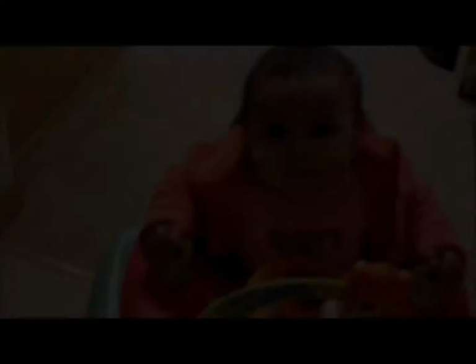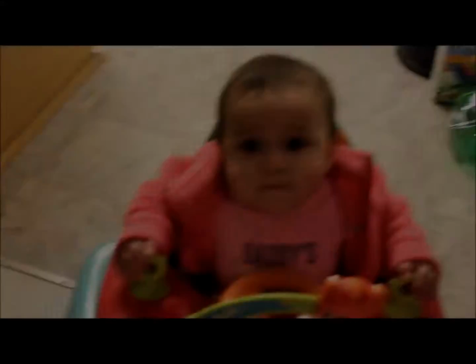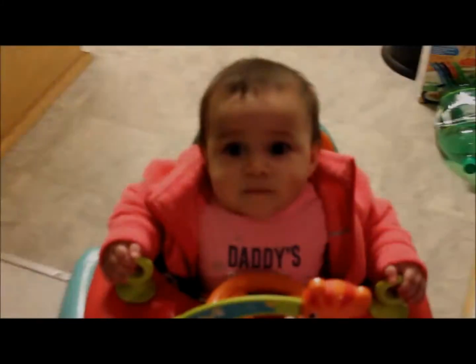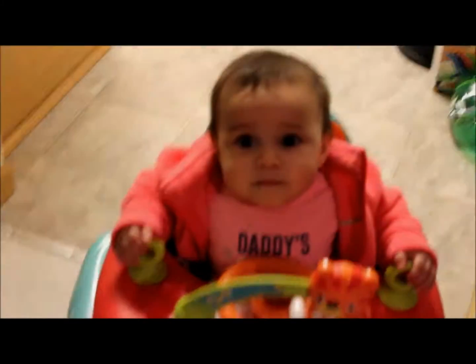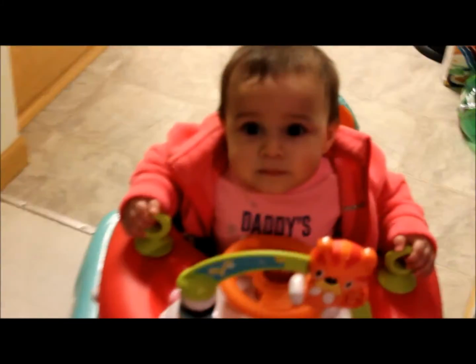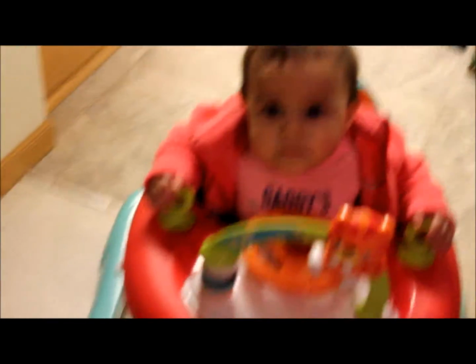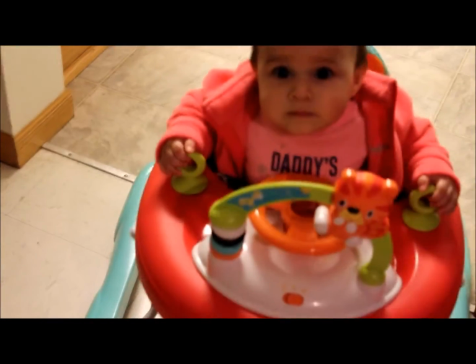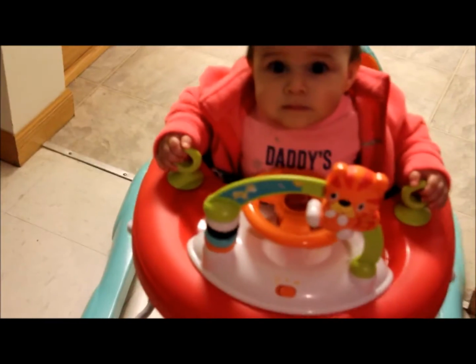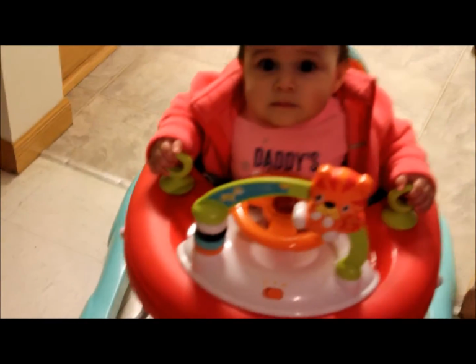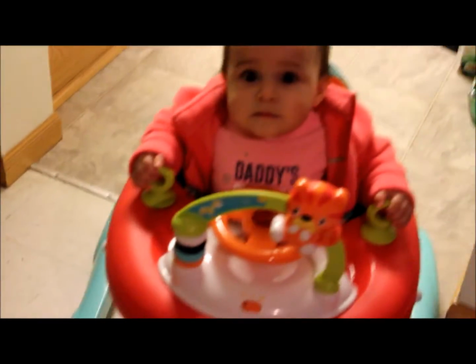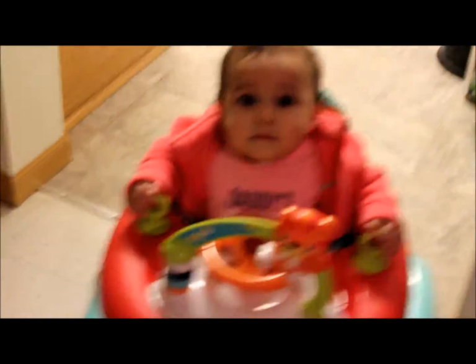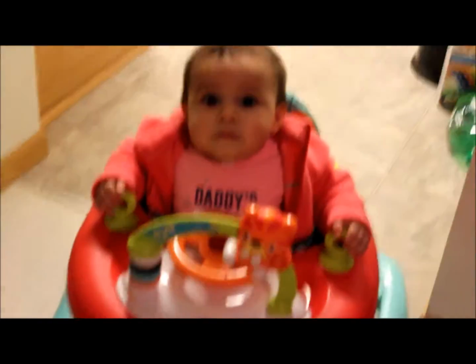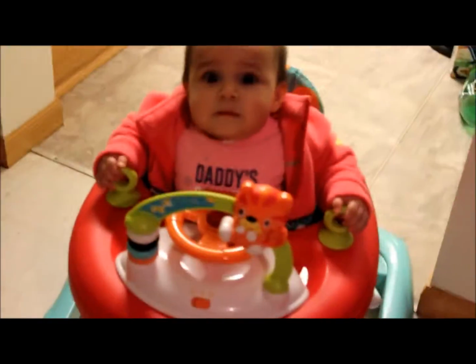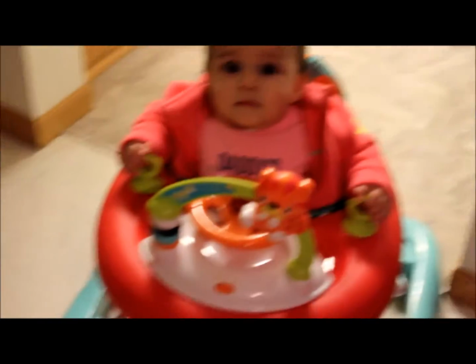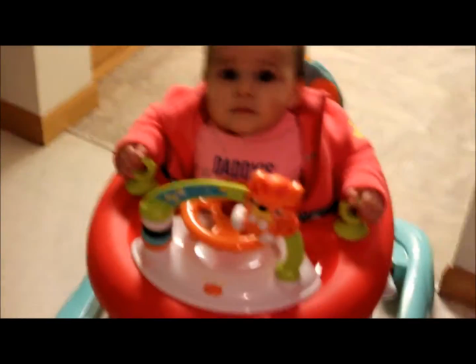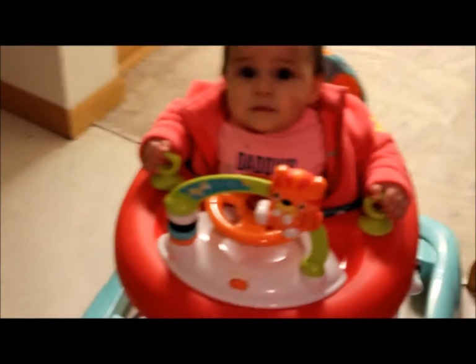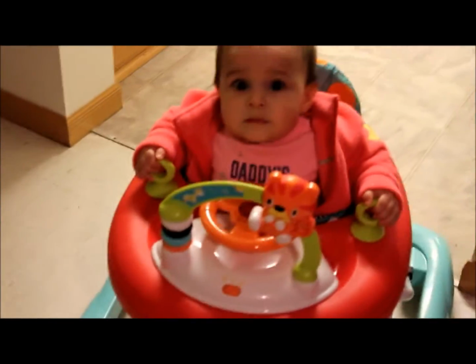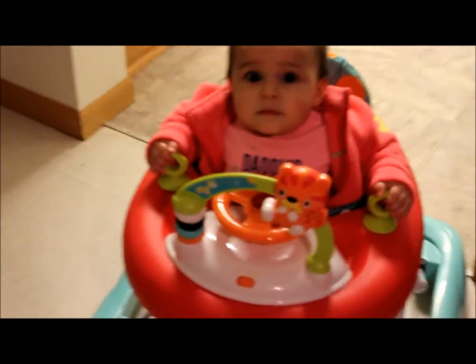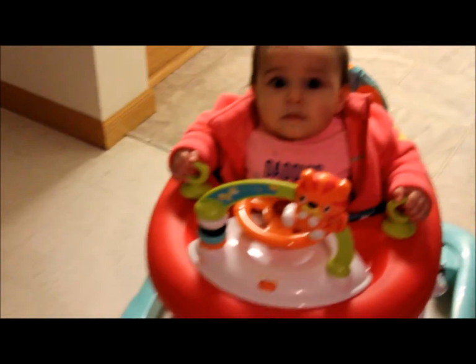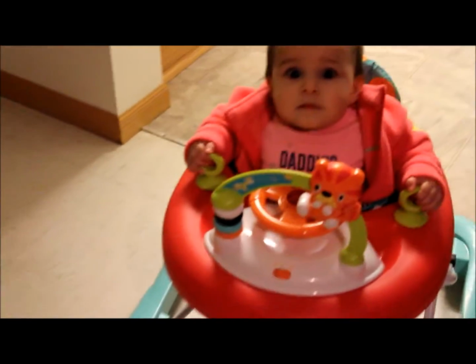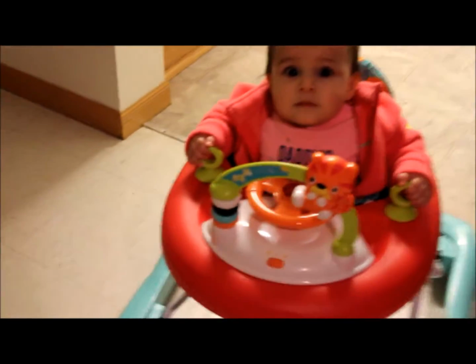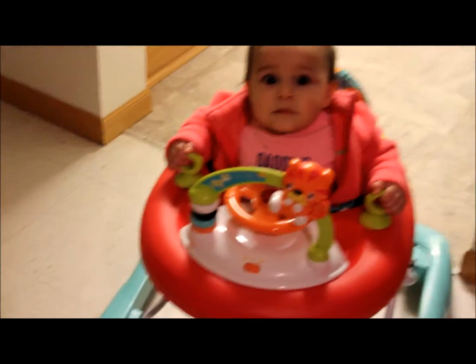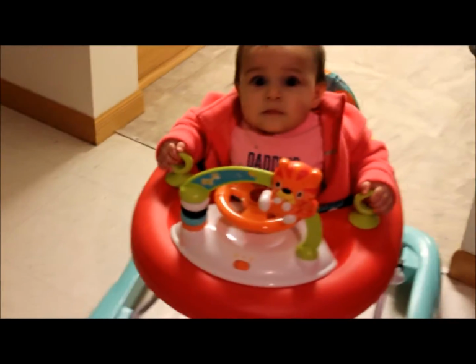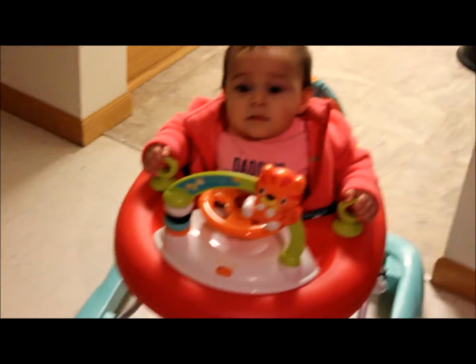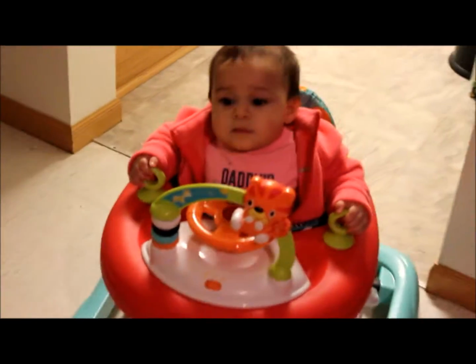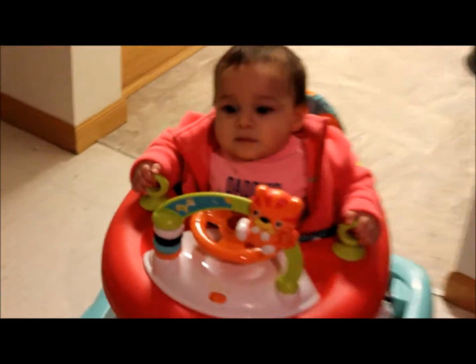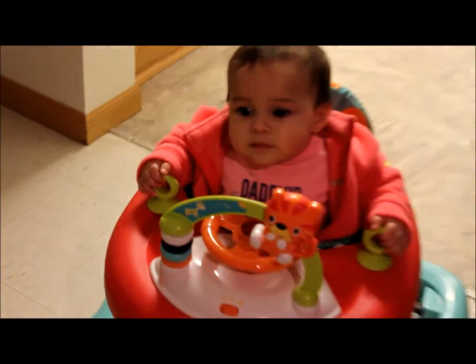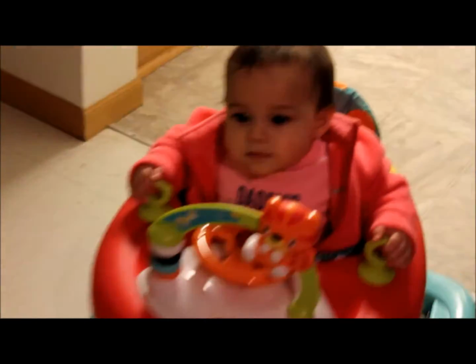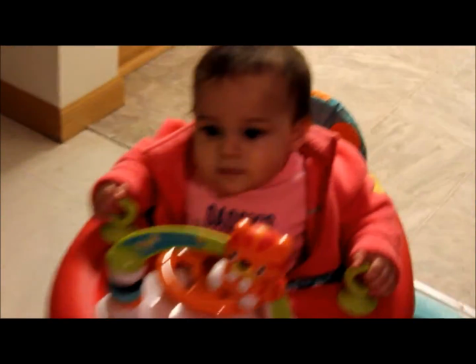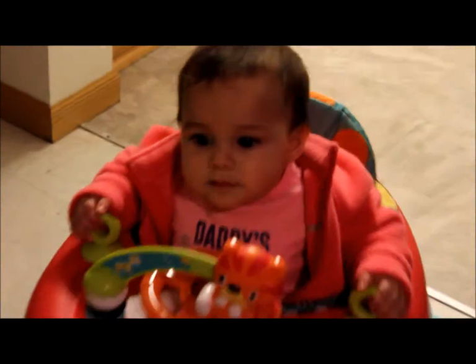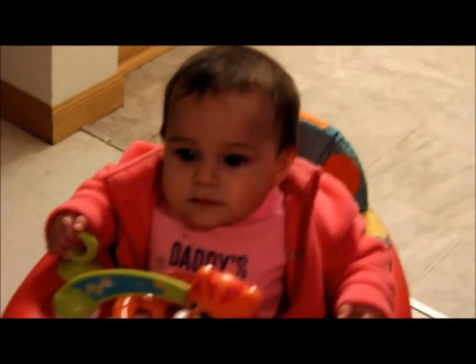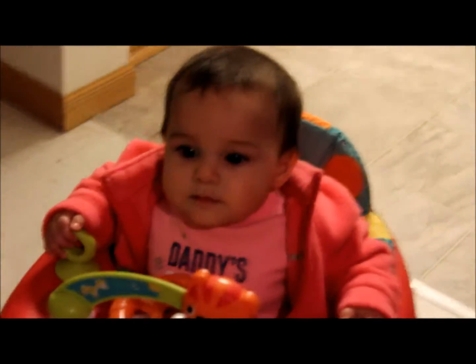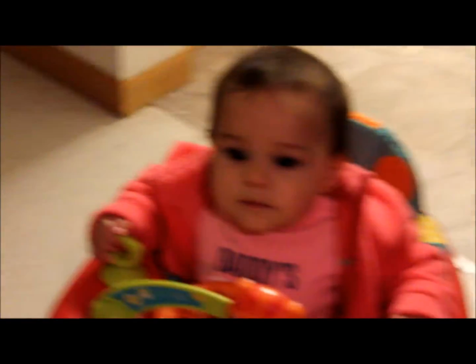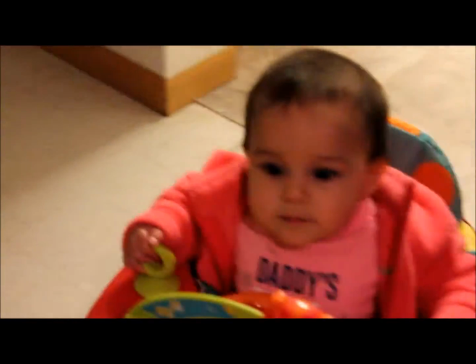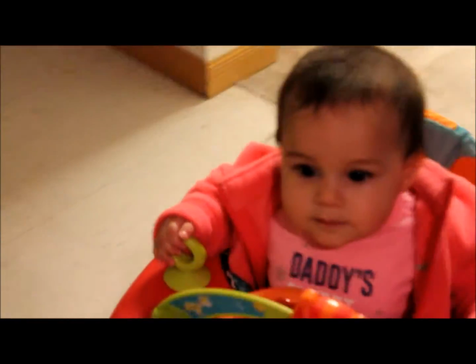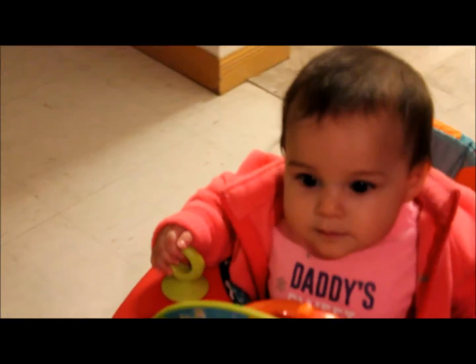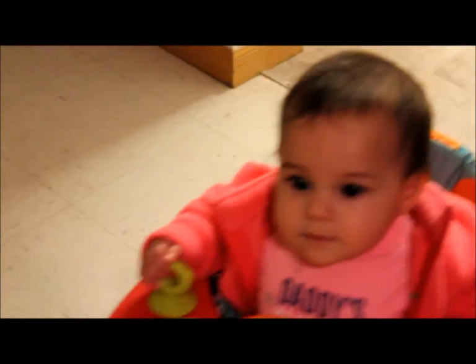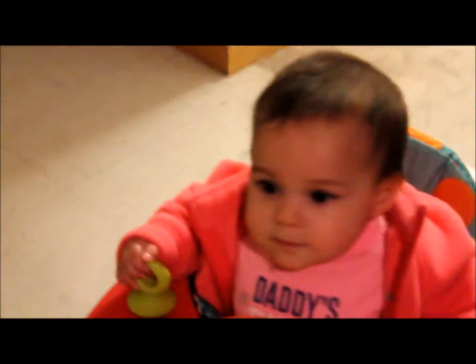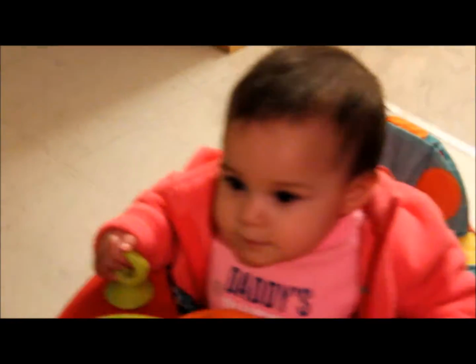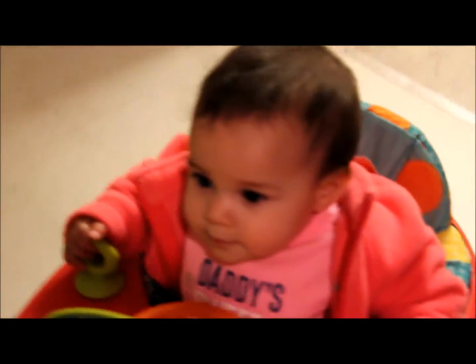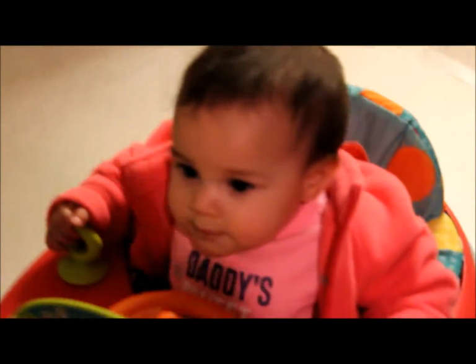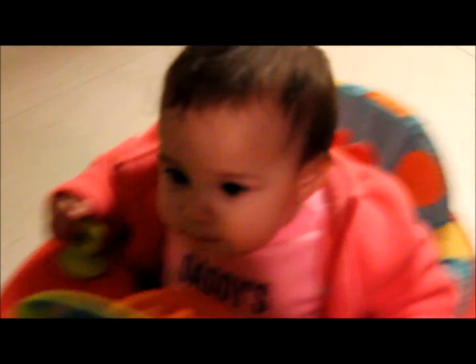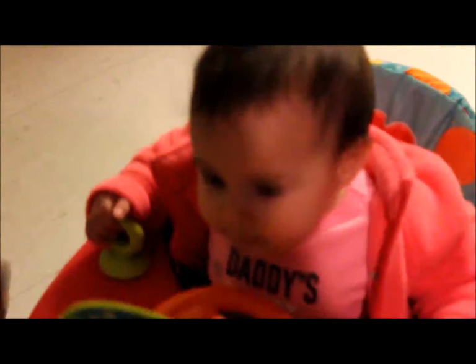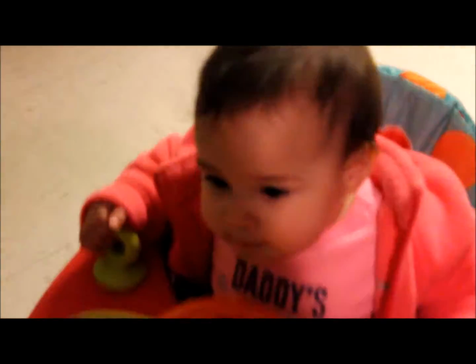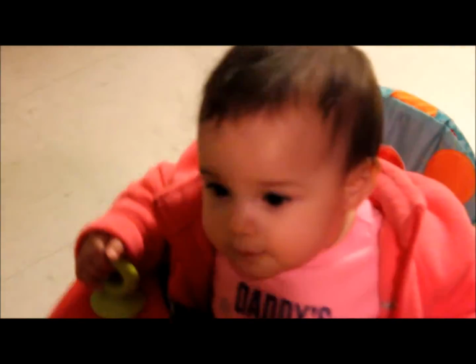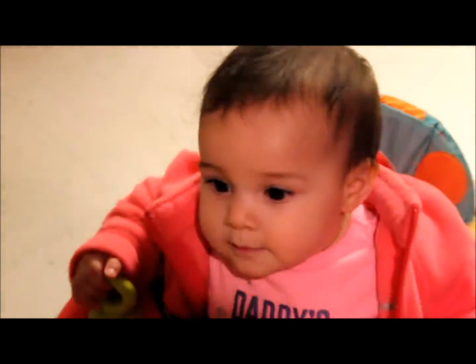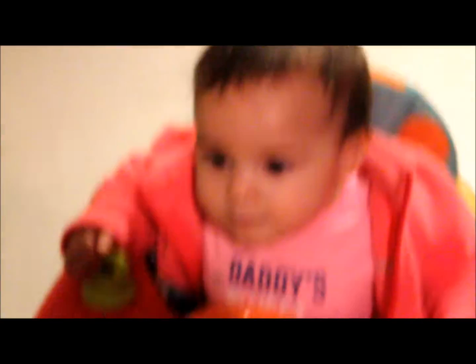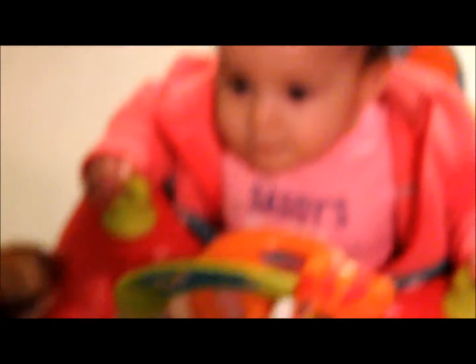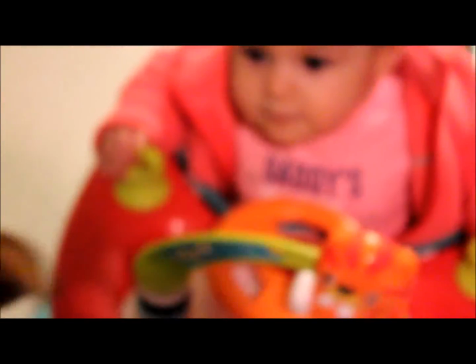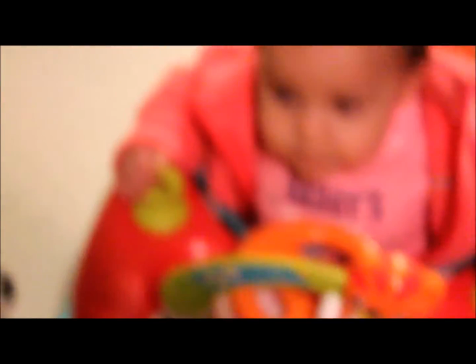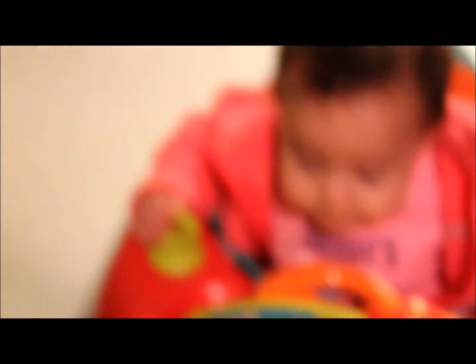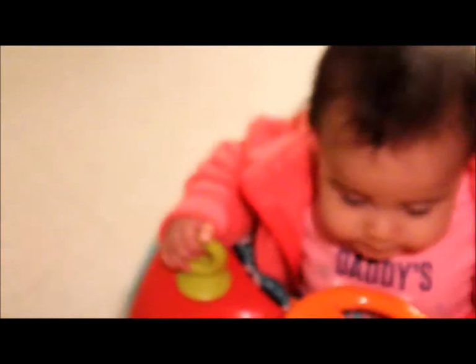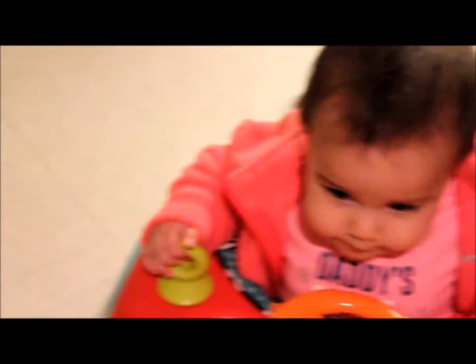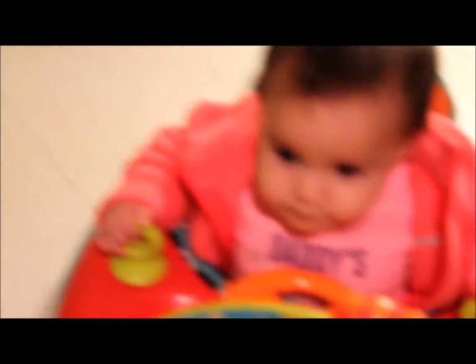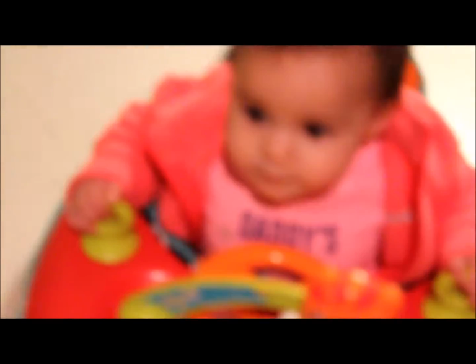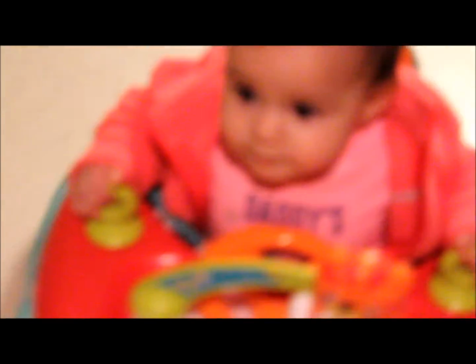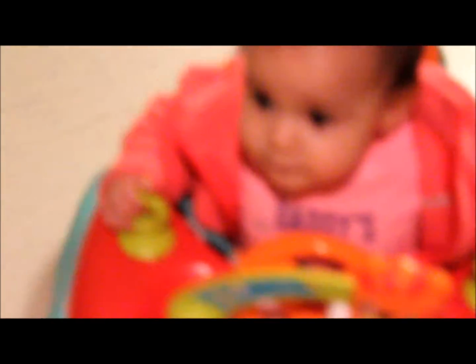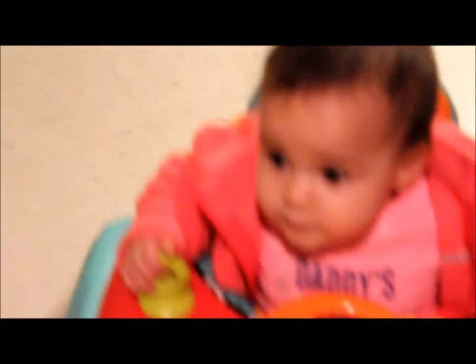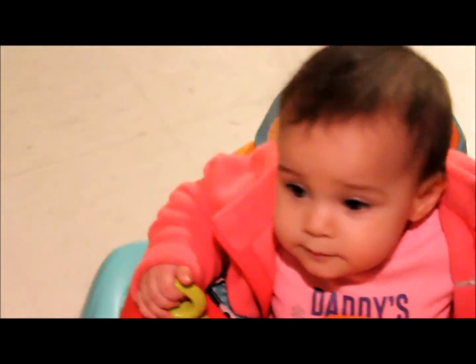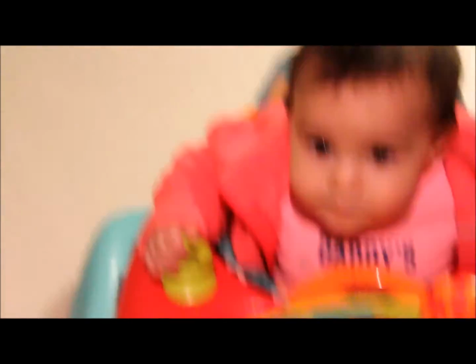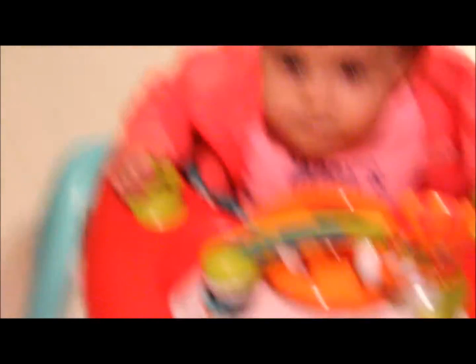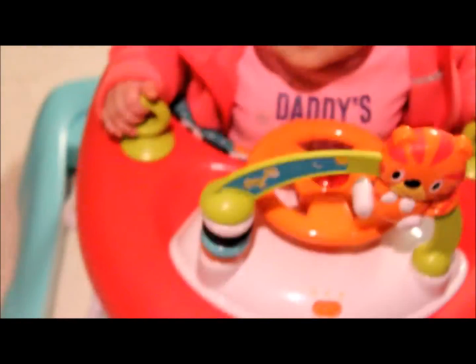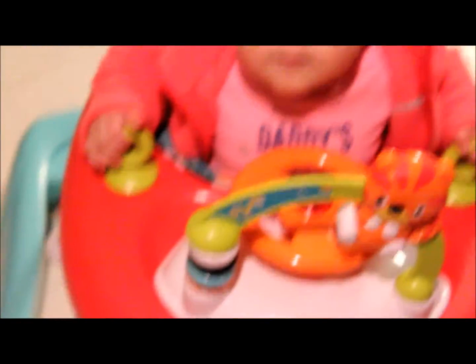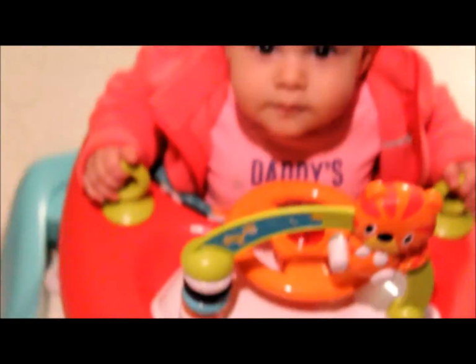Hello pumpkin. What are you doing? She's like, get out of my way, dog.